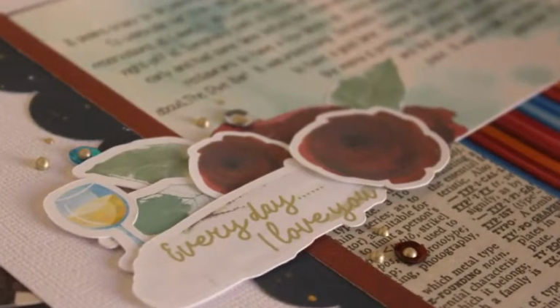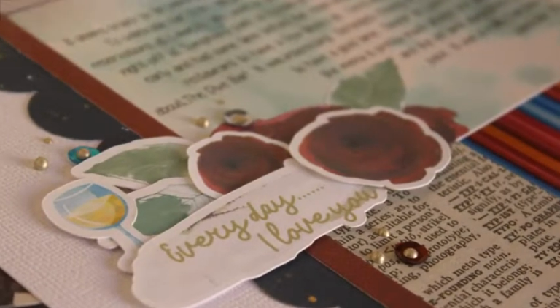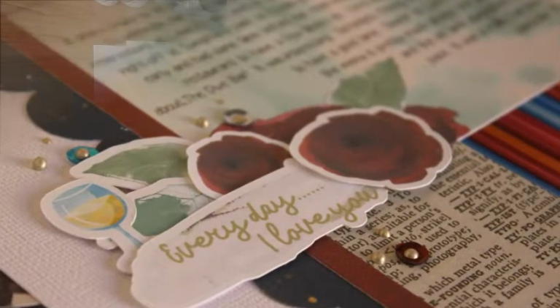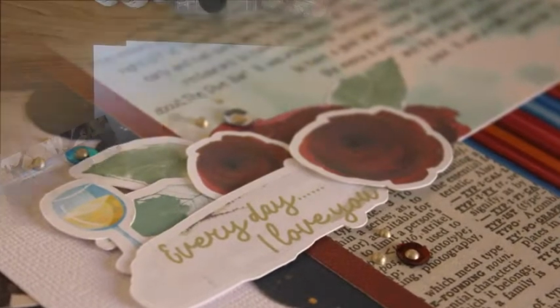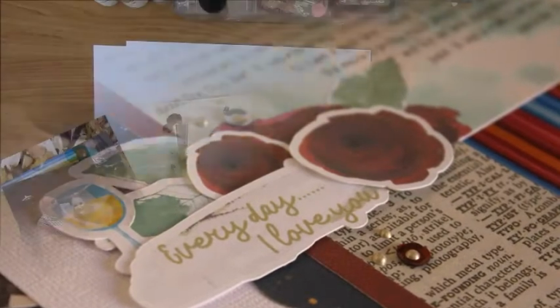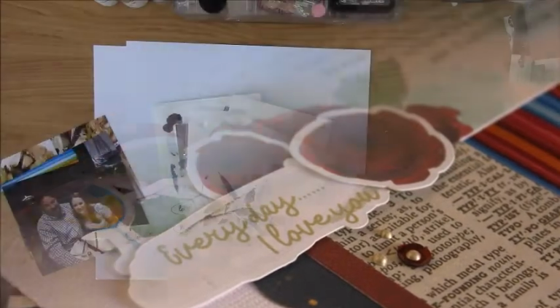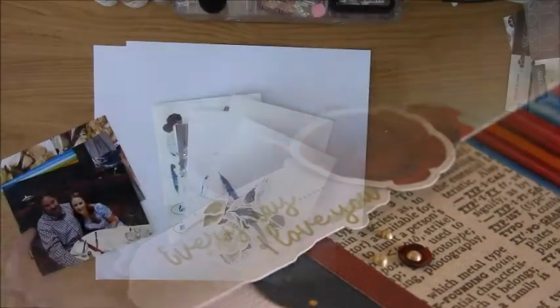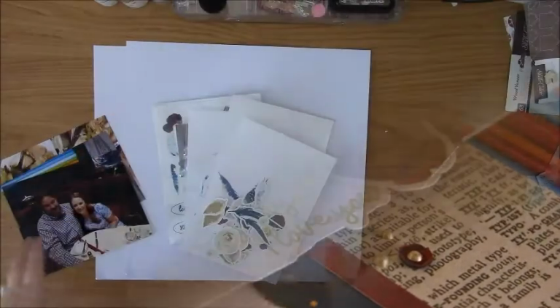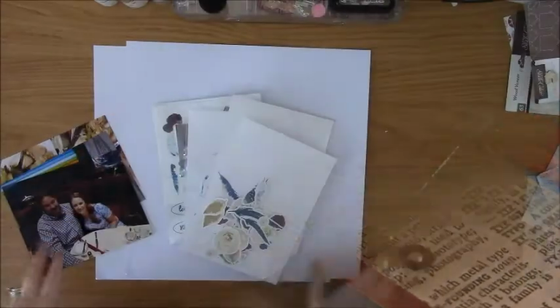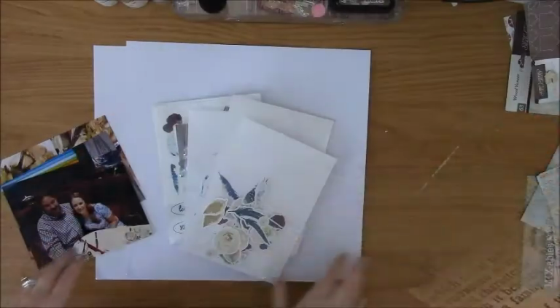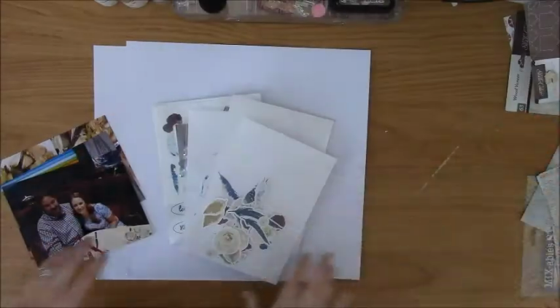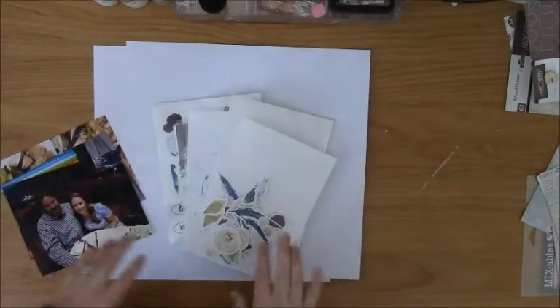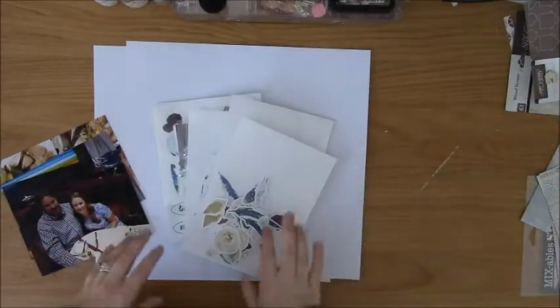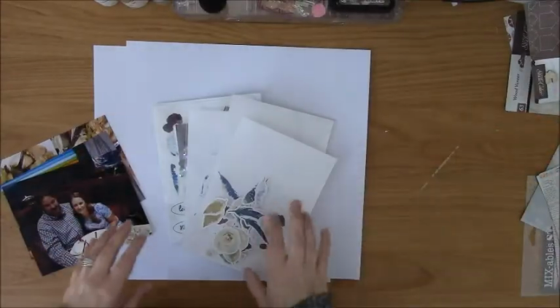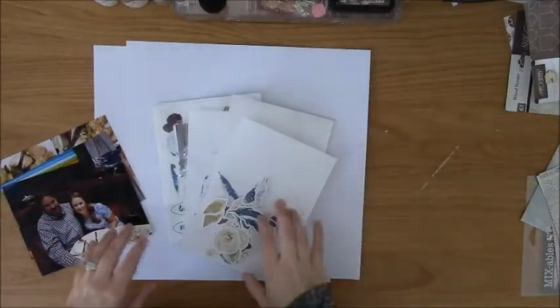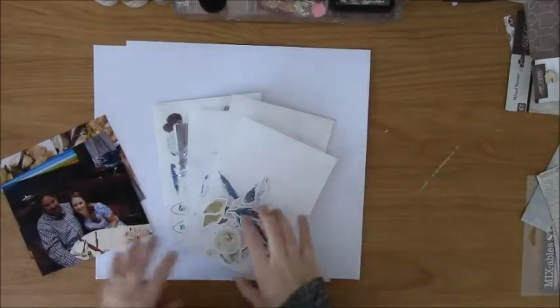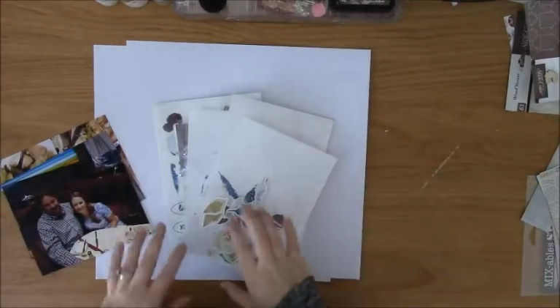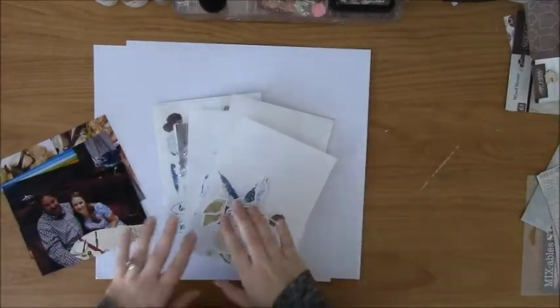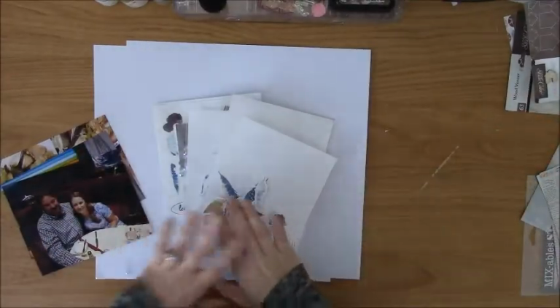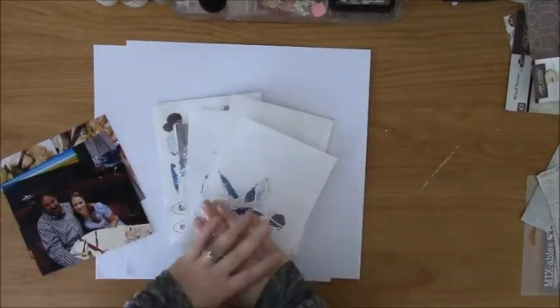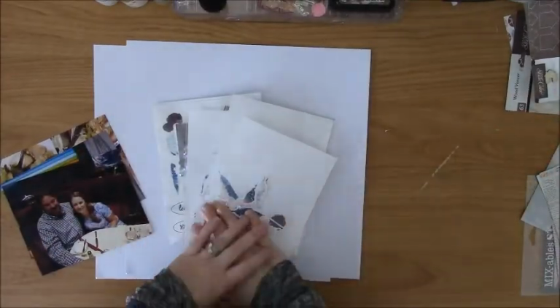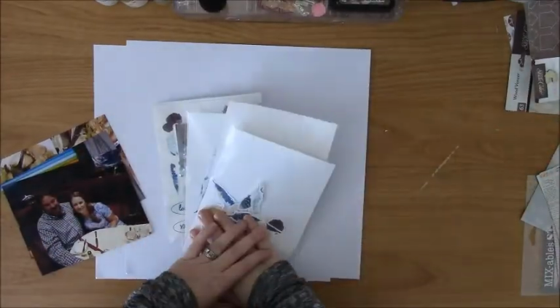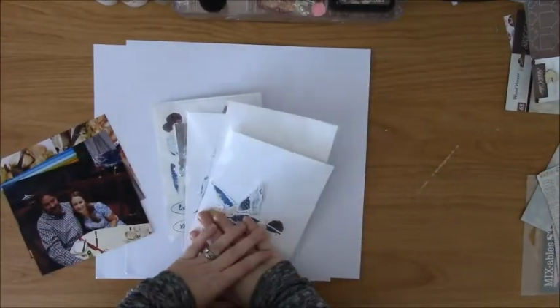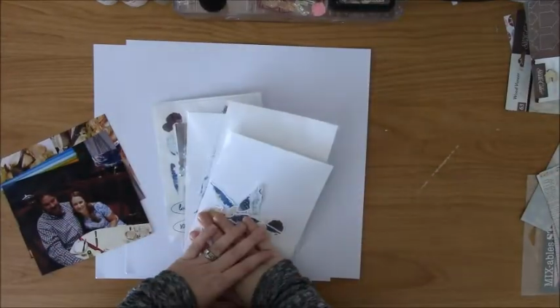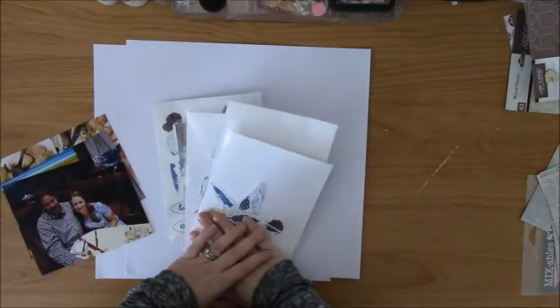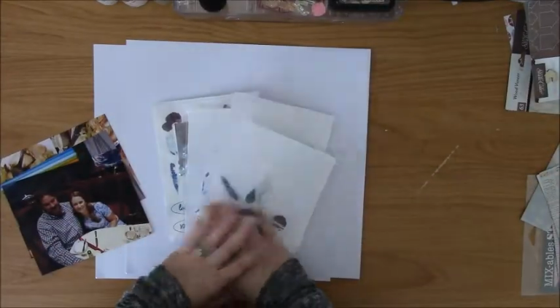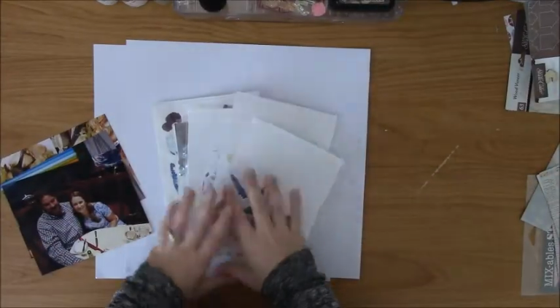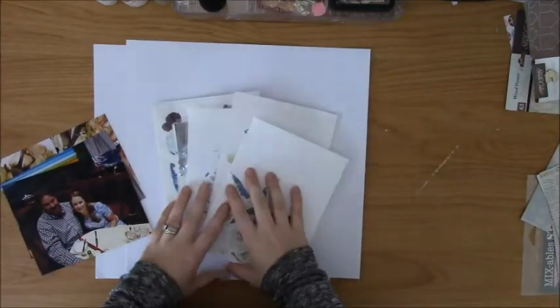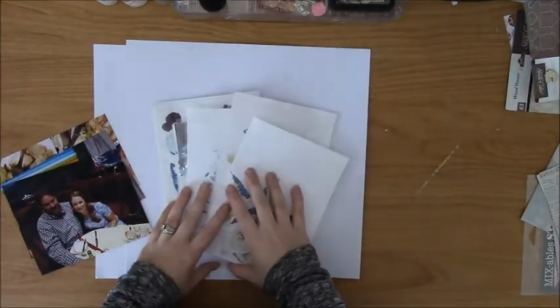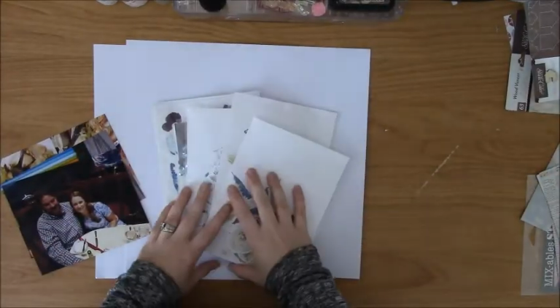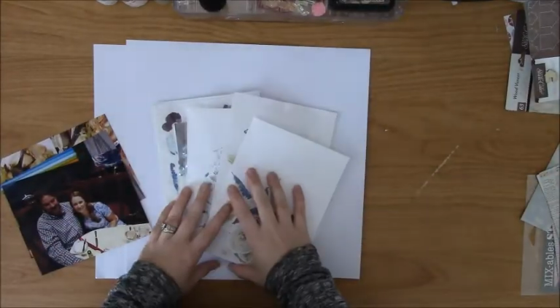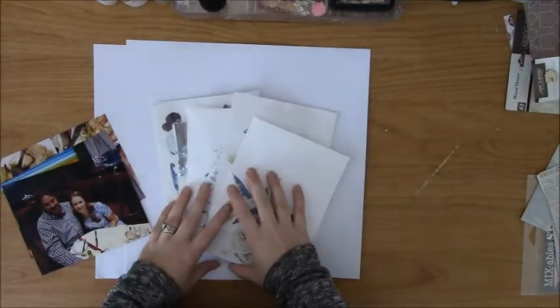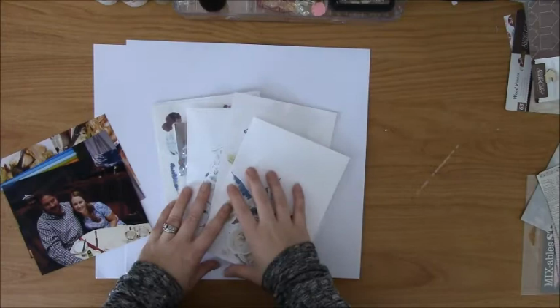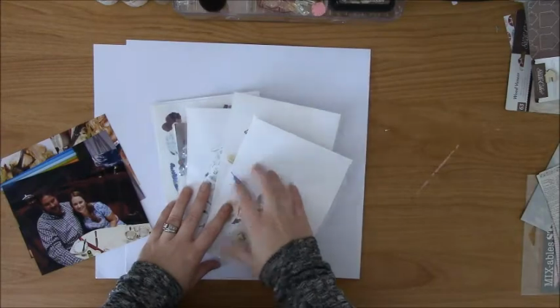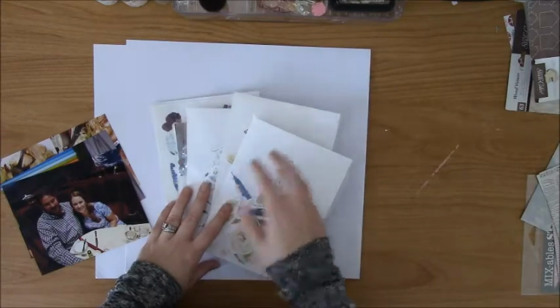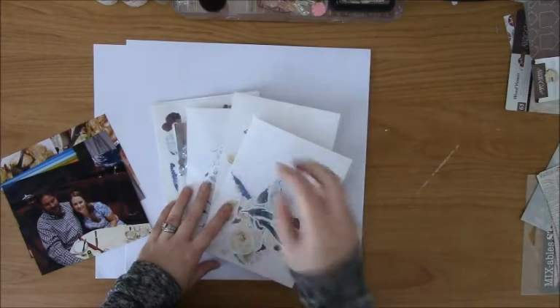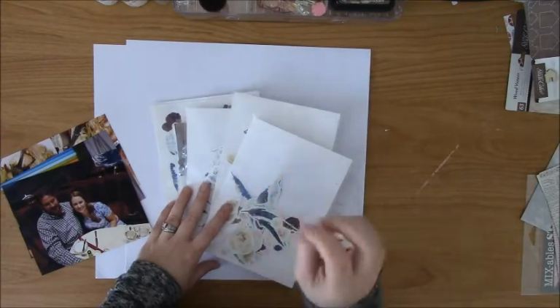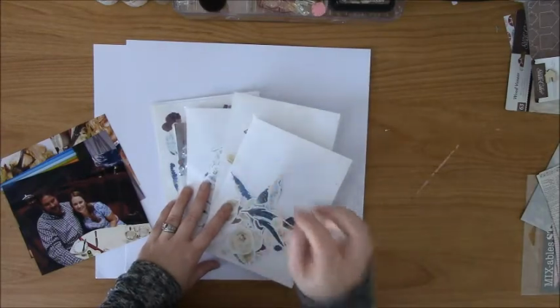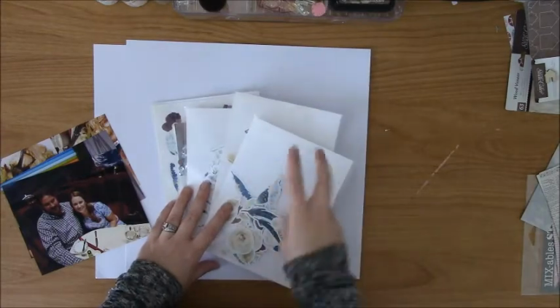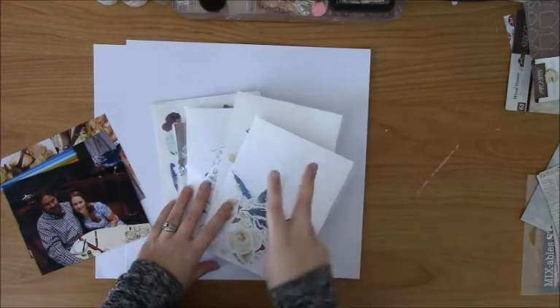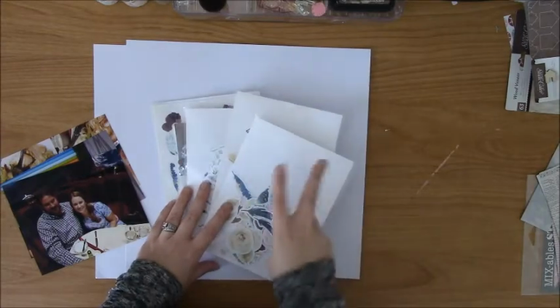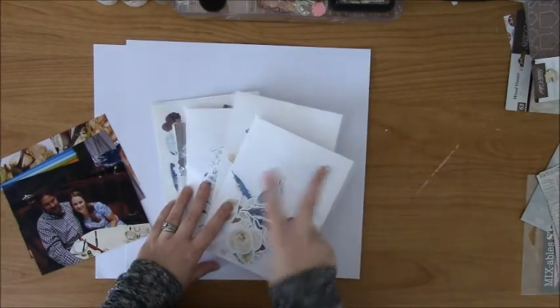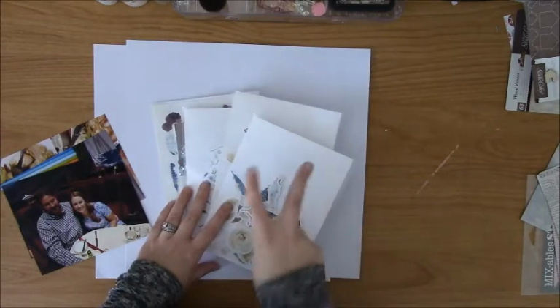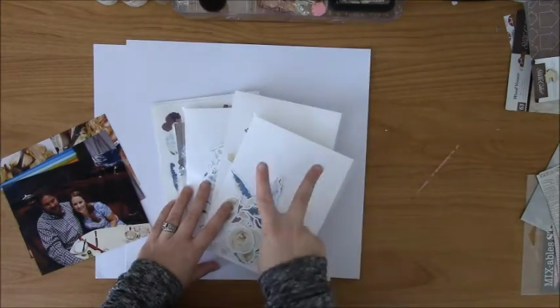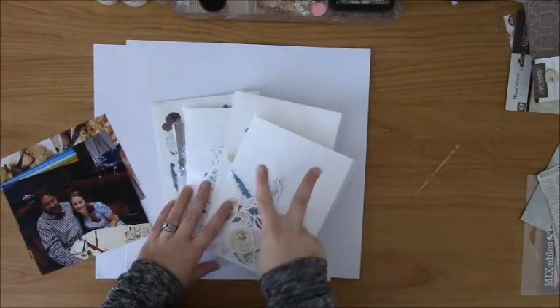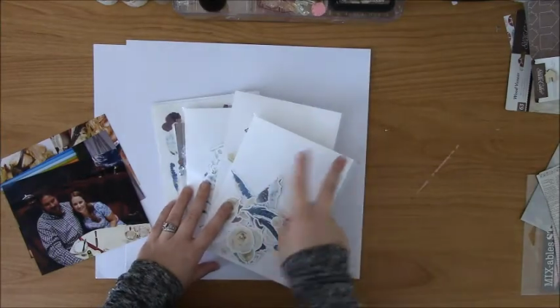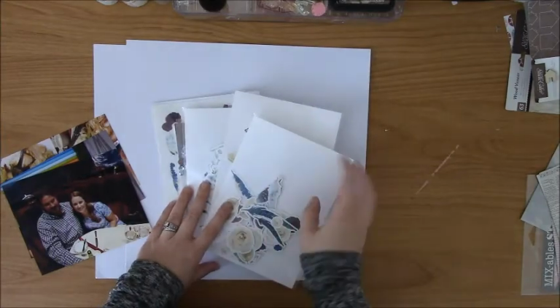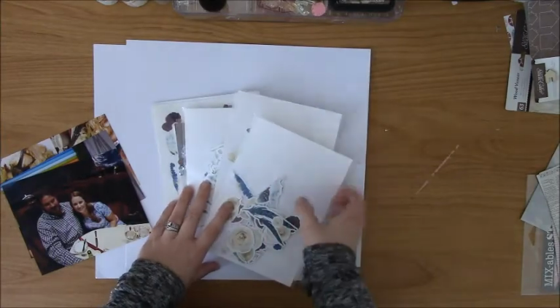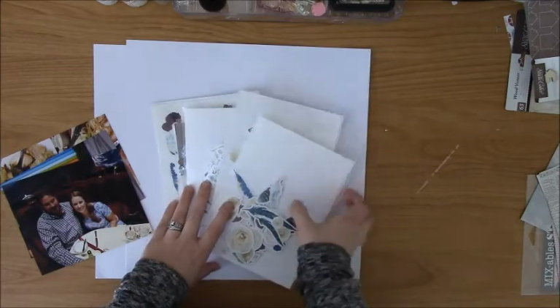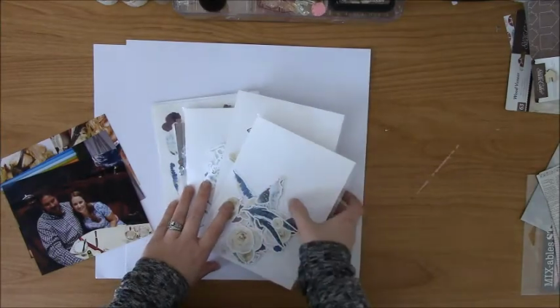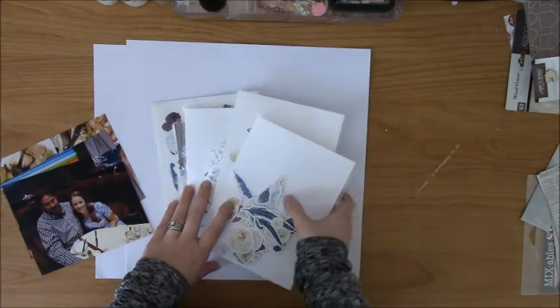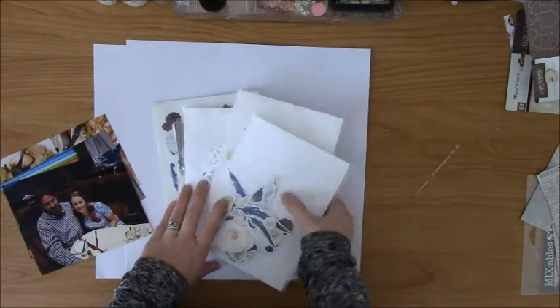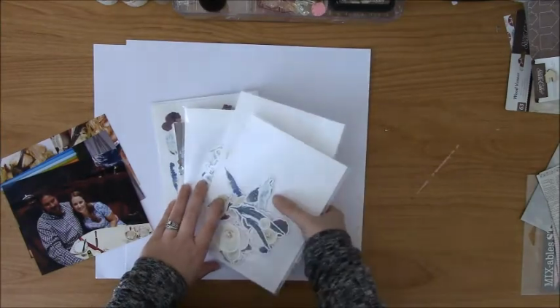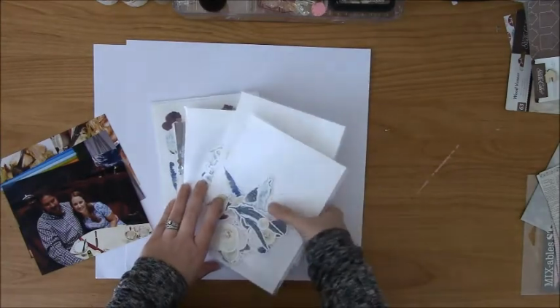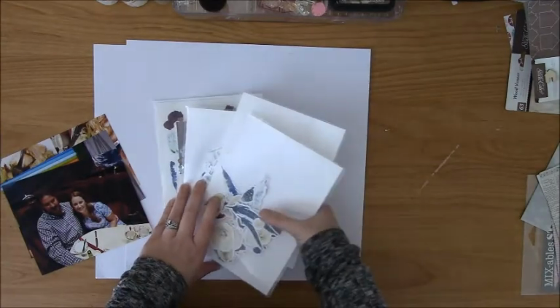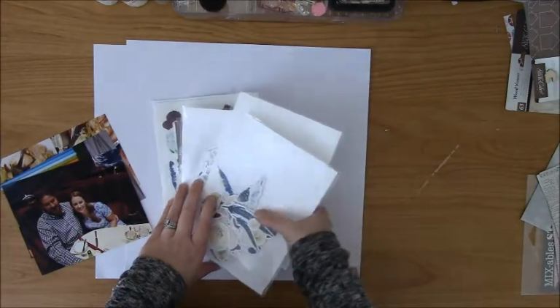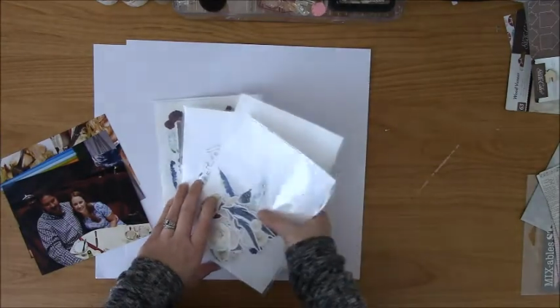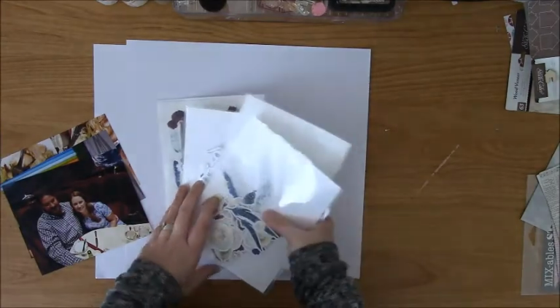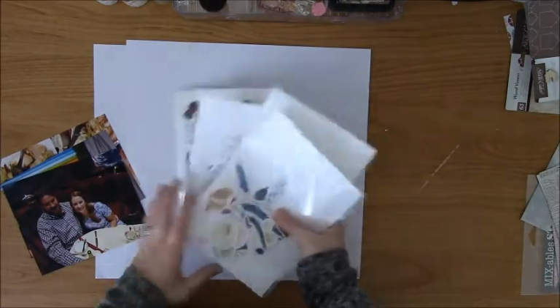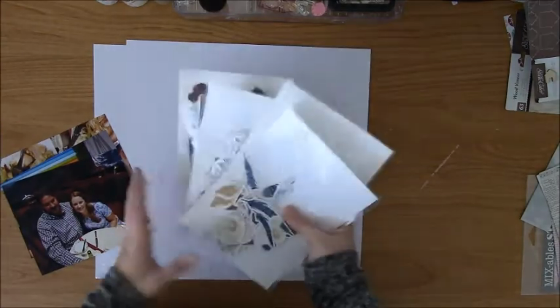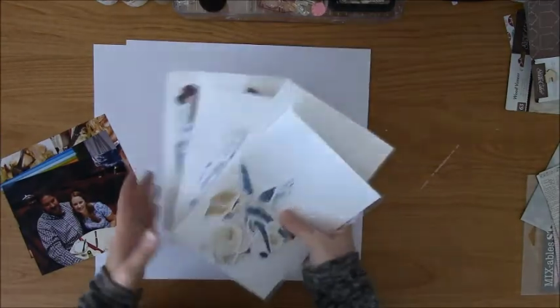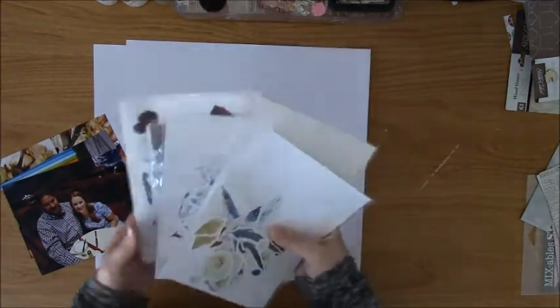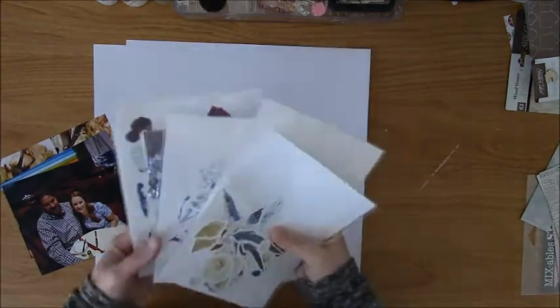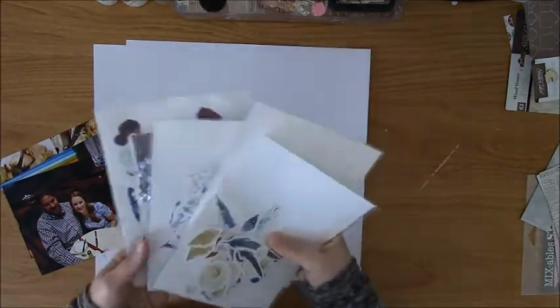Hey guys, it's Nicole and today I am going to be sharing my process for making a two-page layout using a kit from Cheeky Studio.